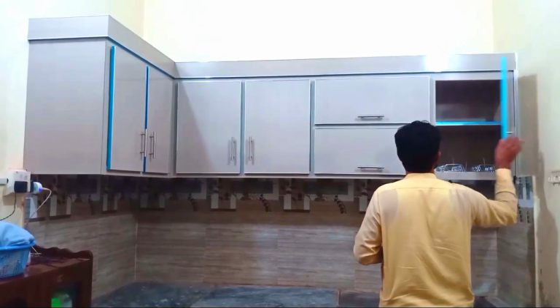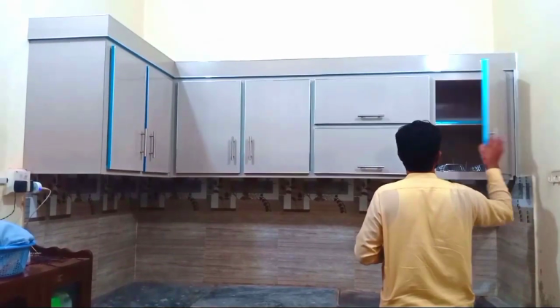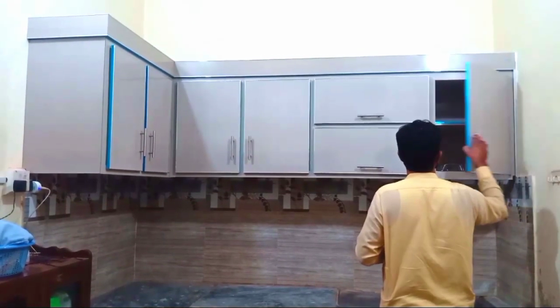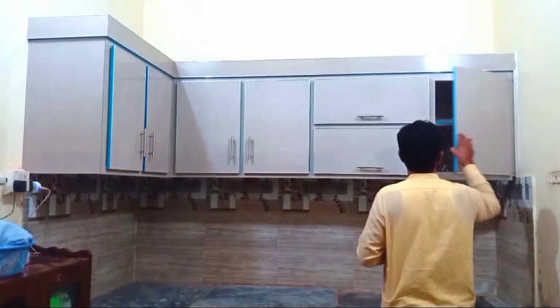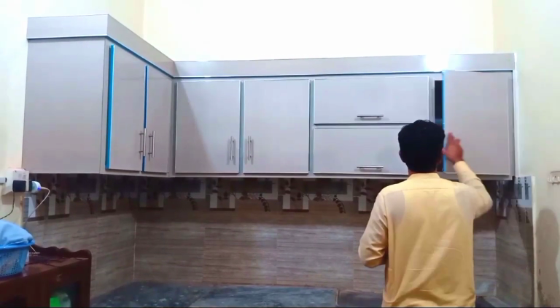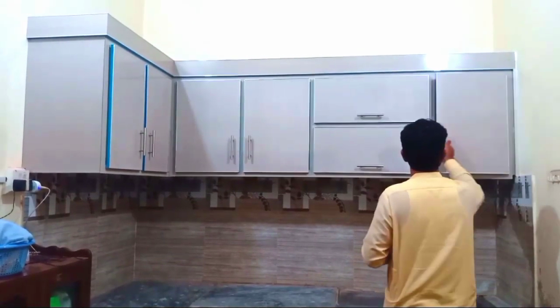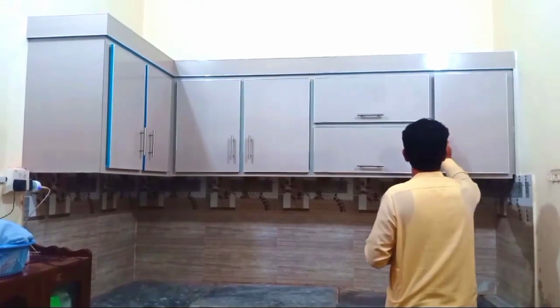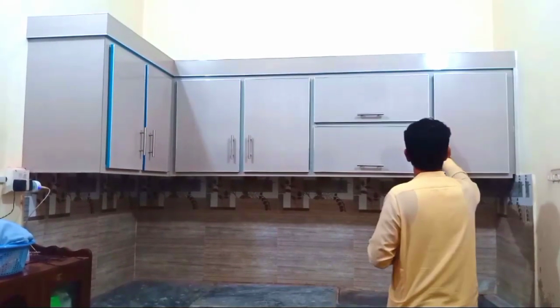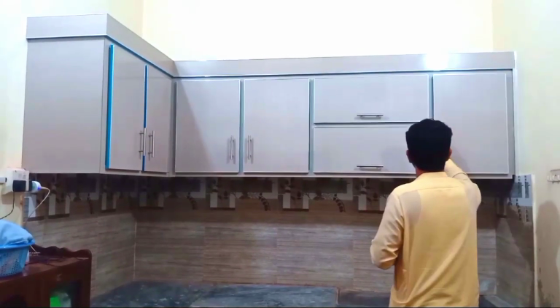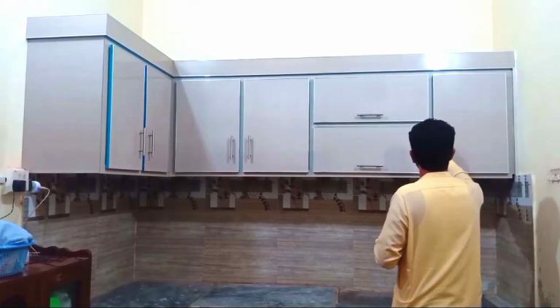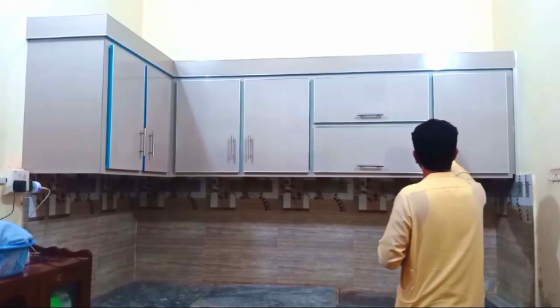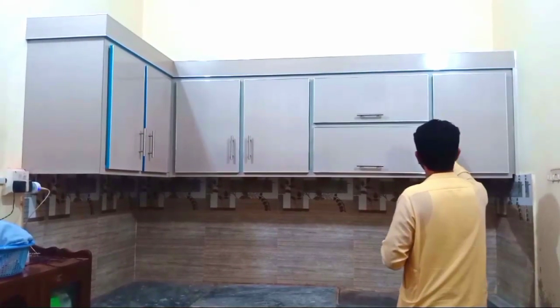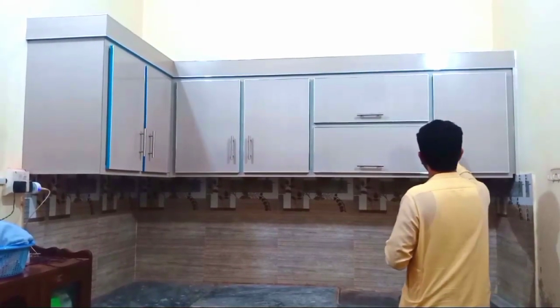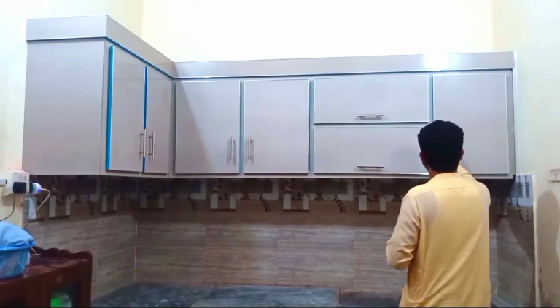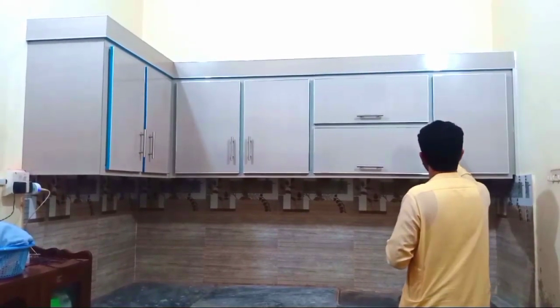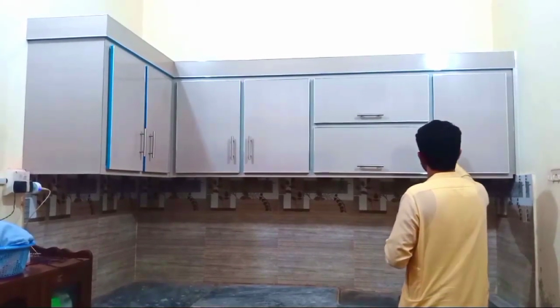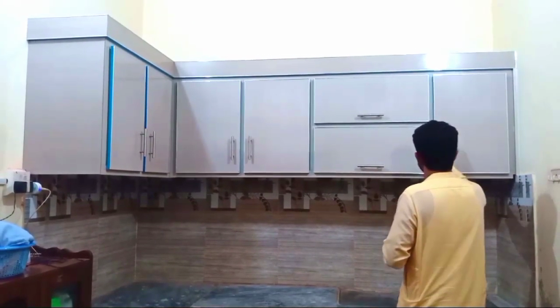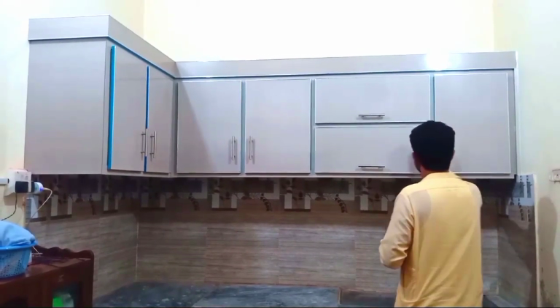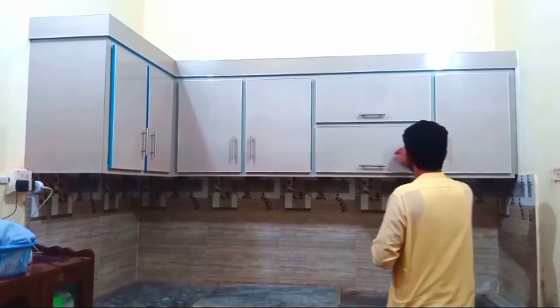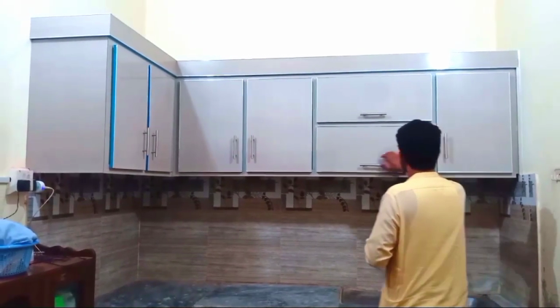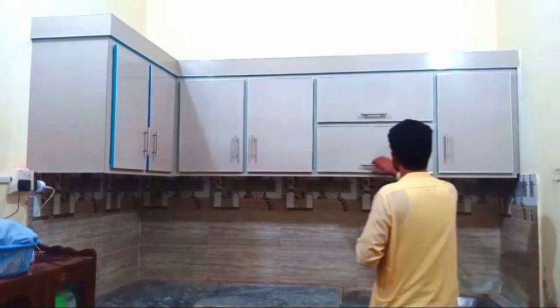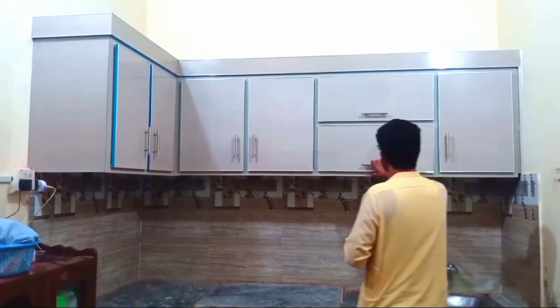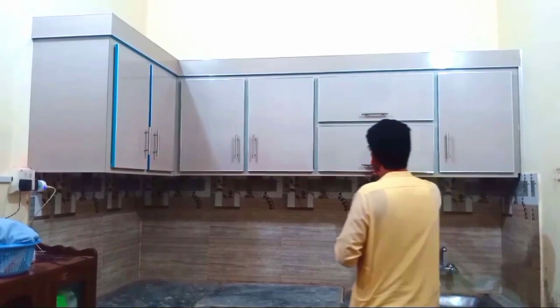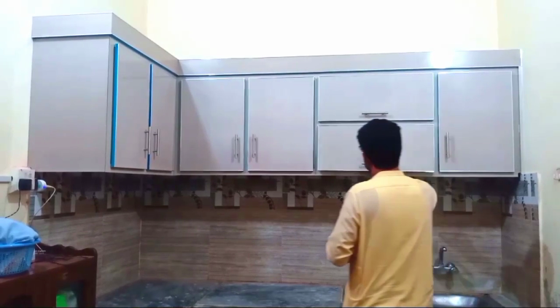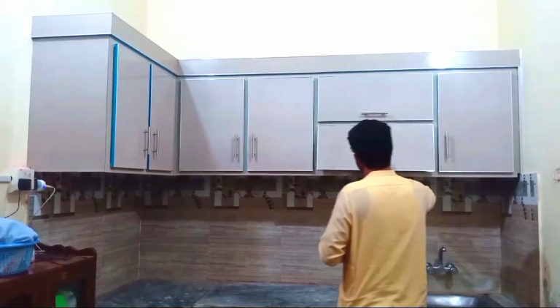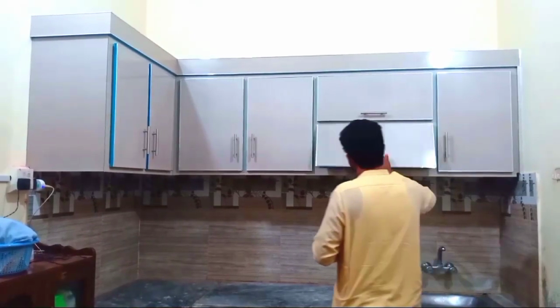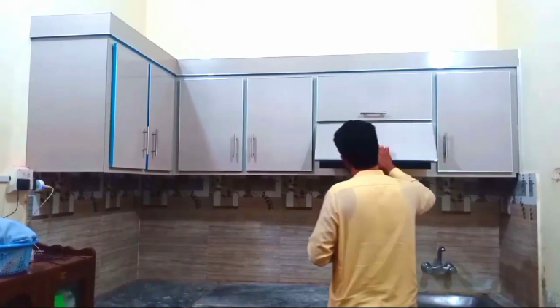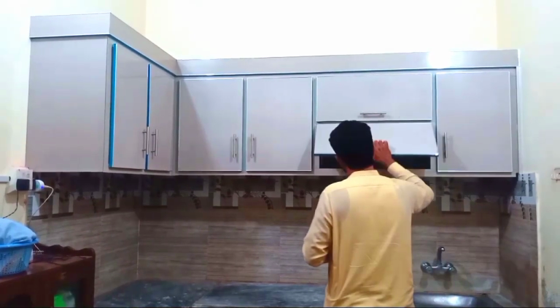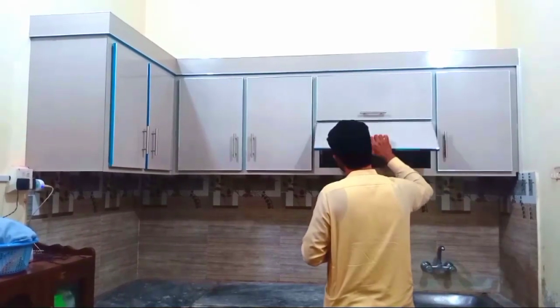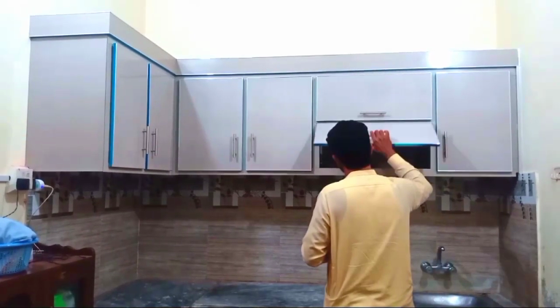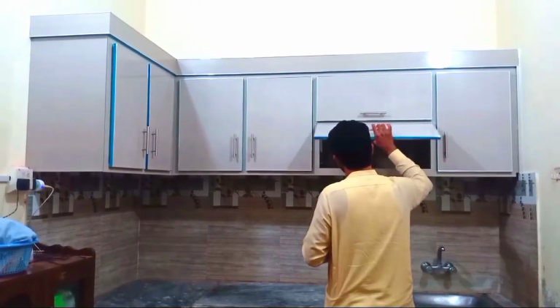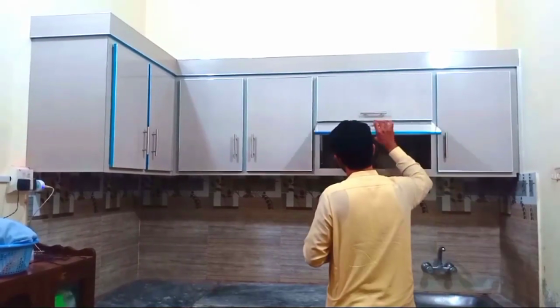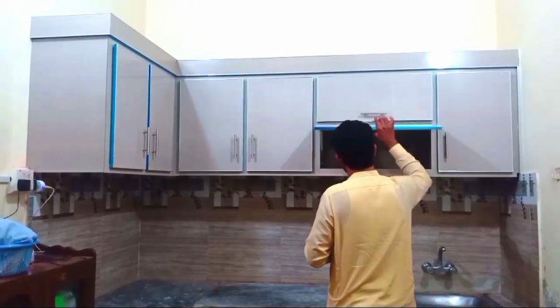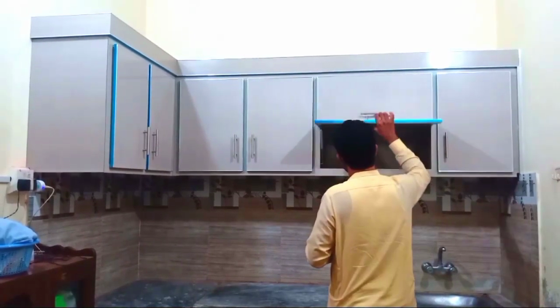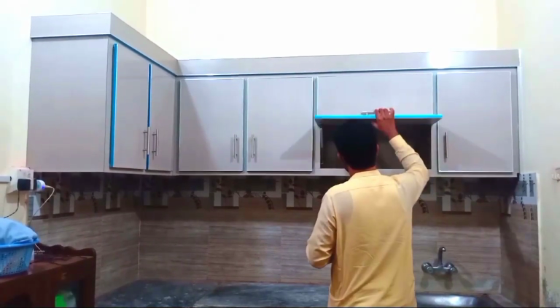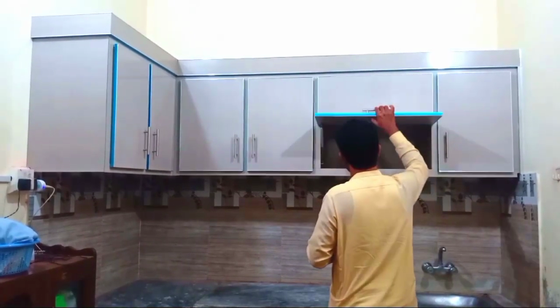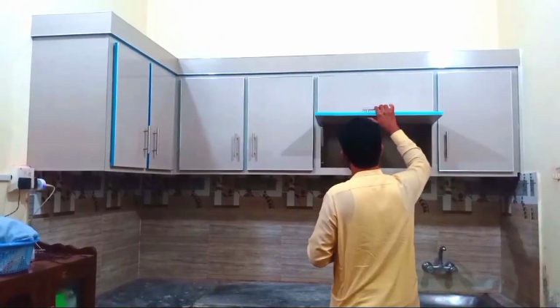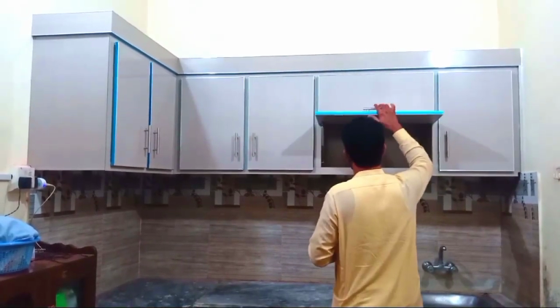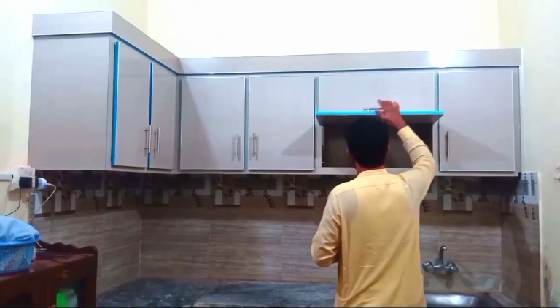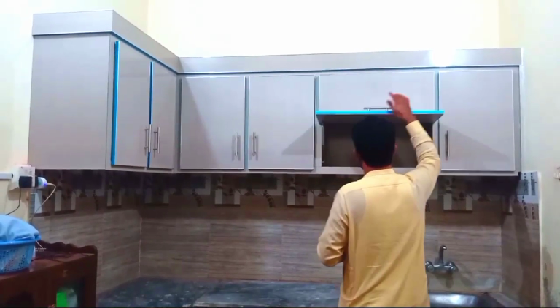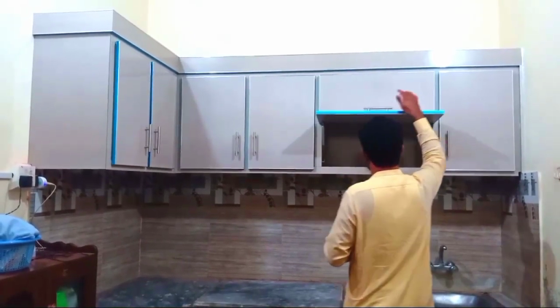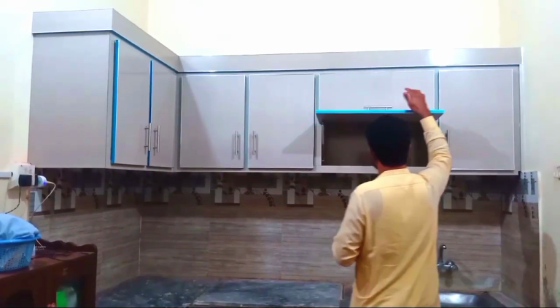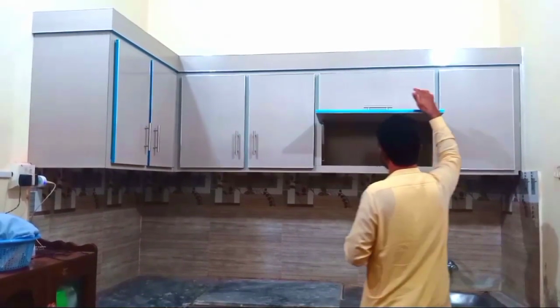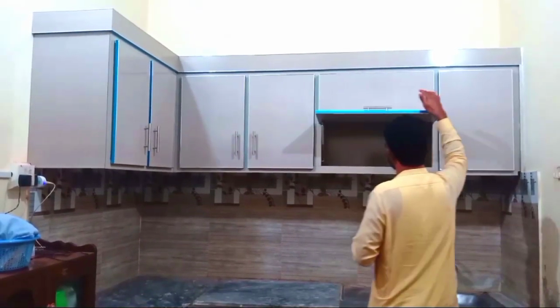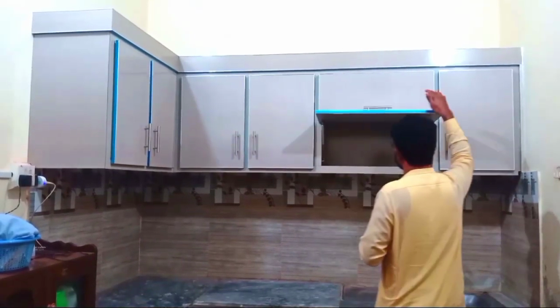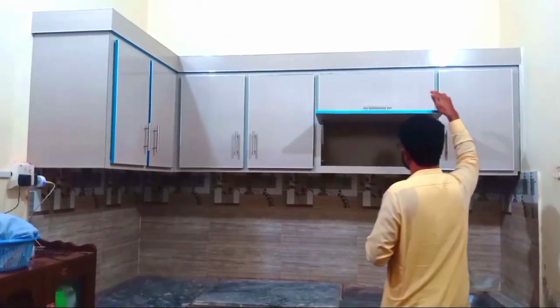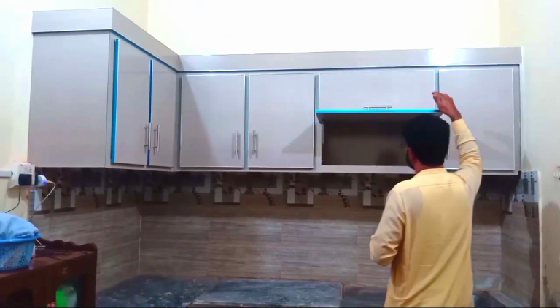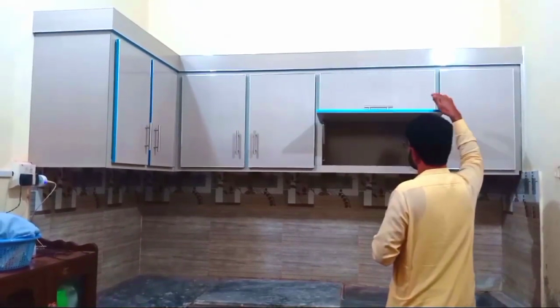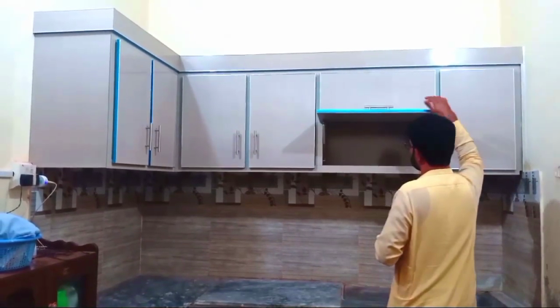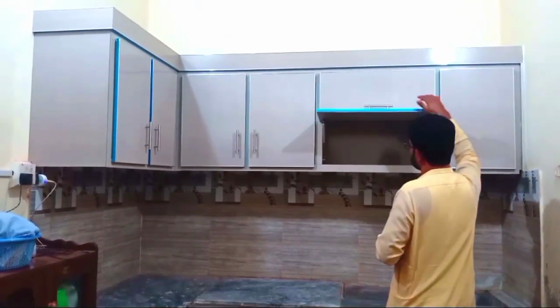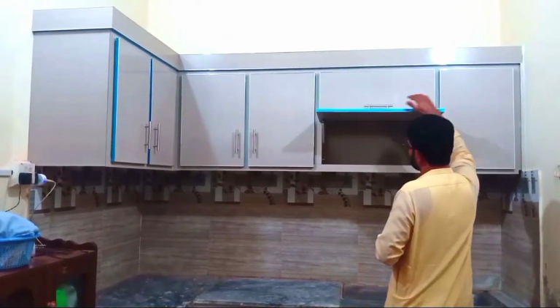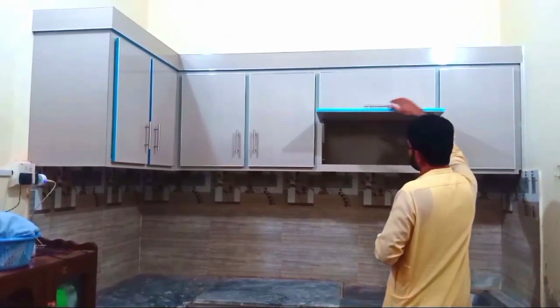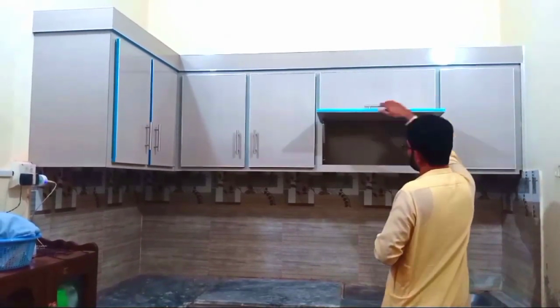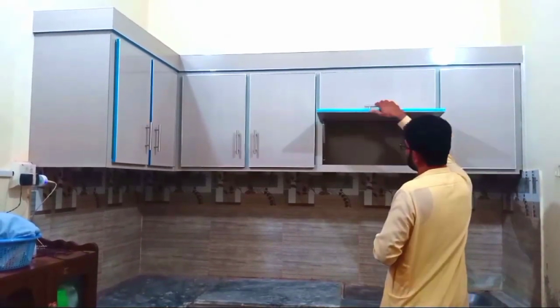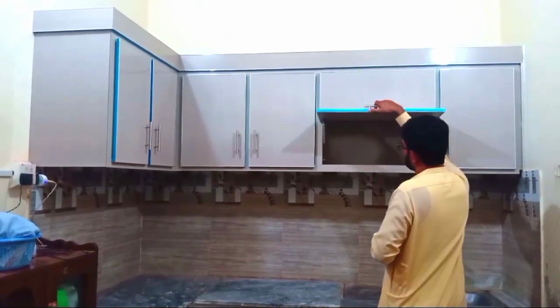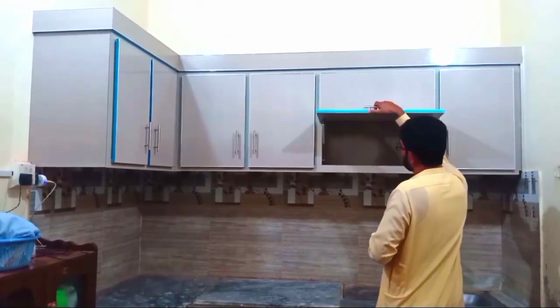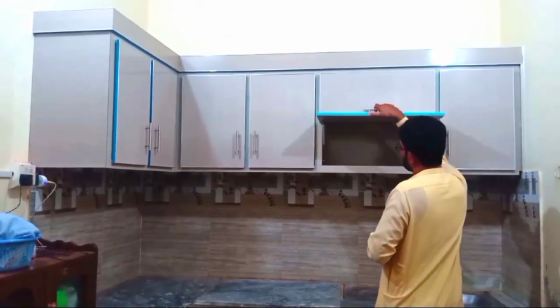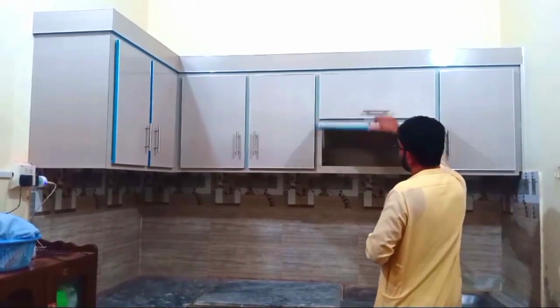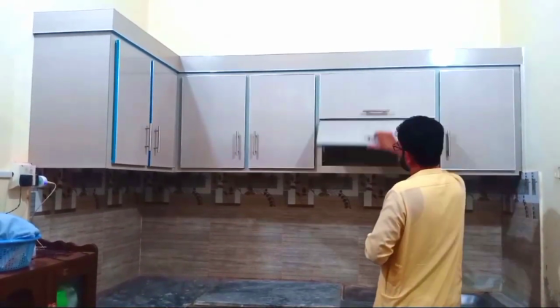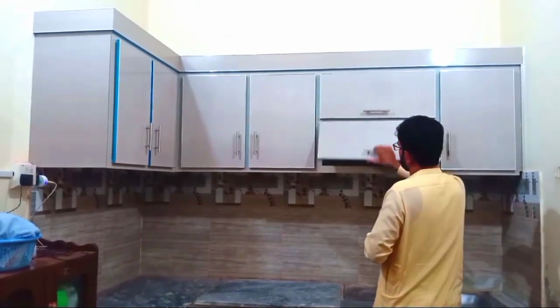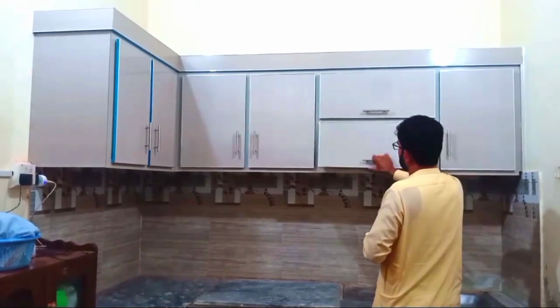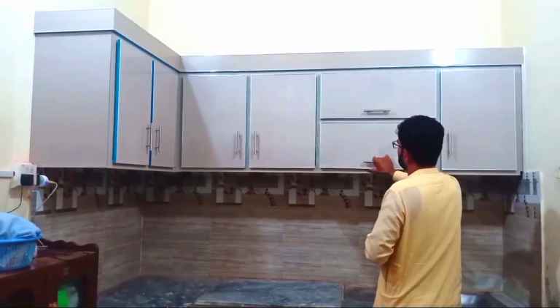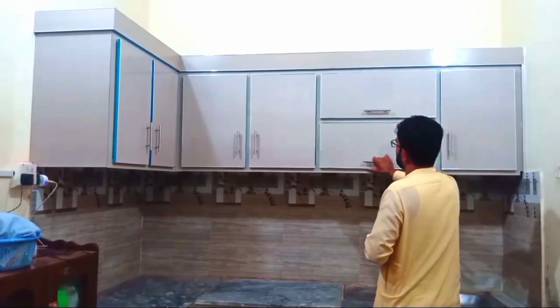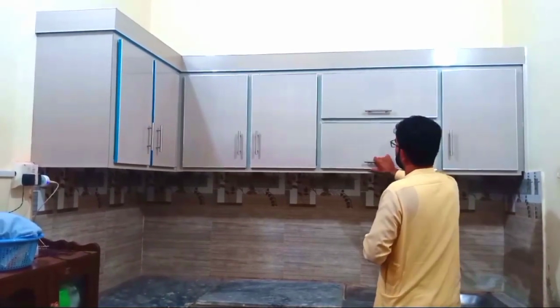This is our first kitchen. This is our kitchen — Shafiq.